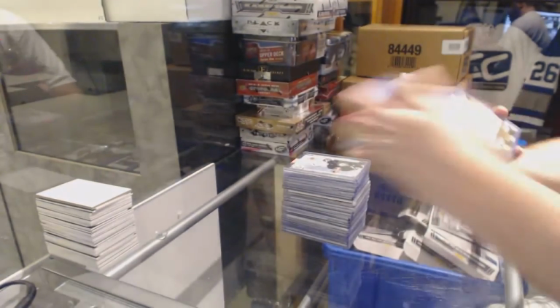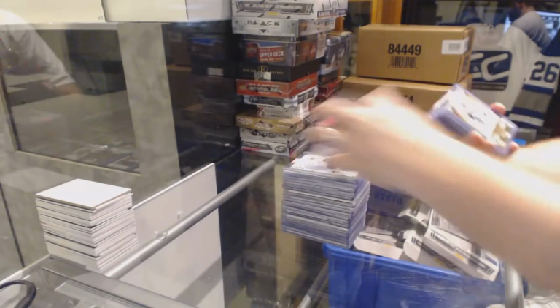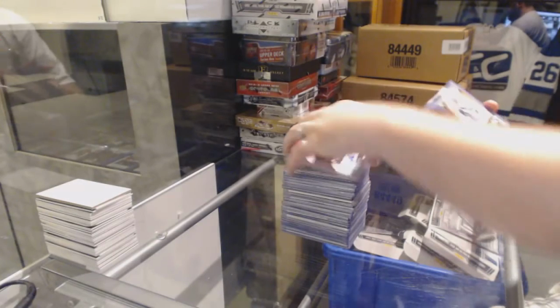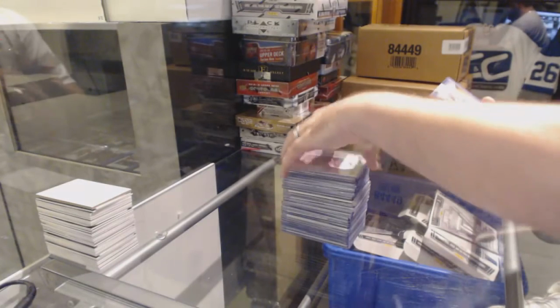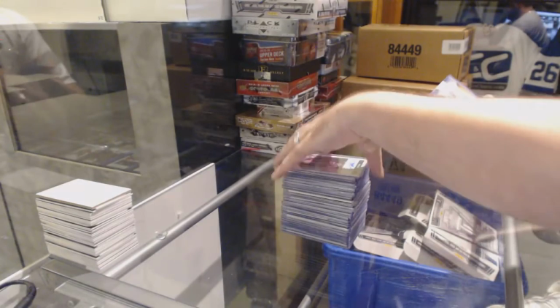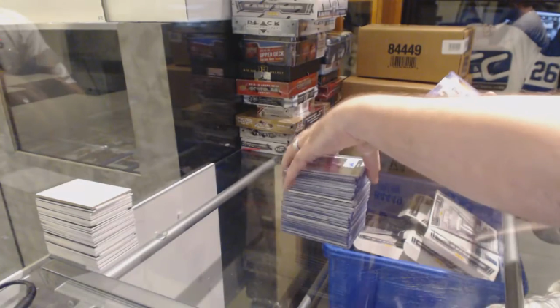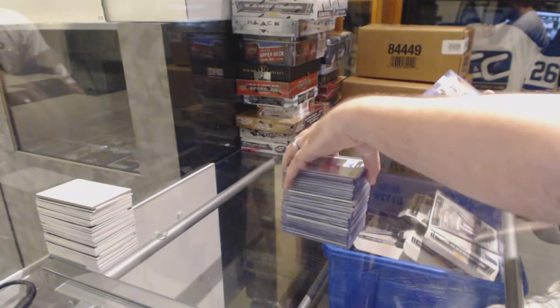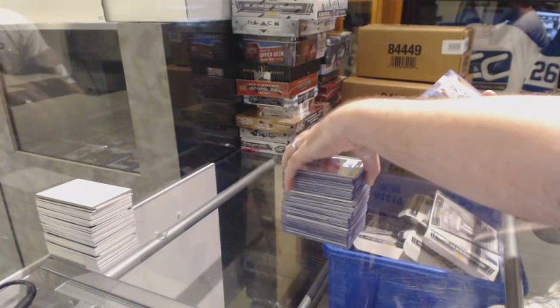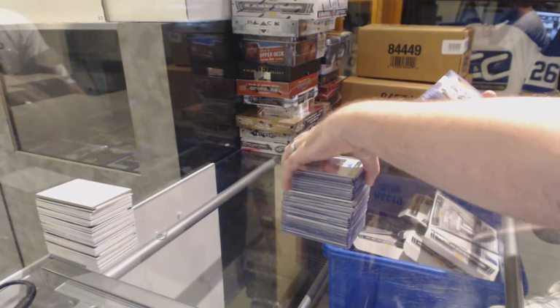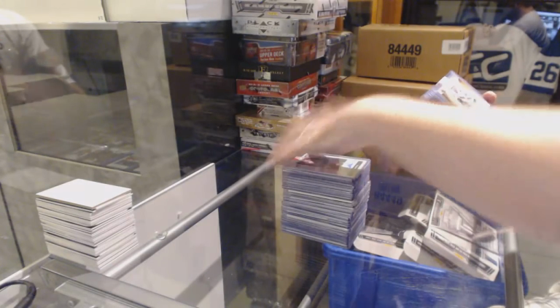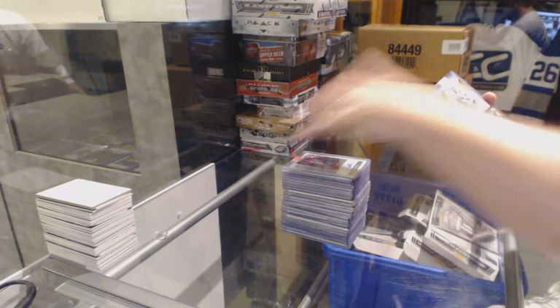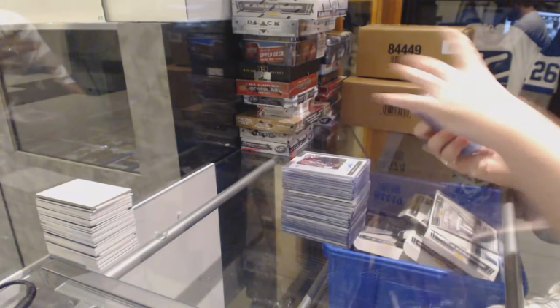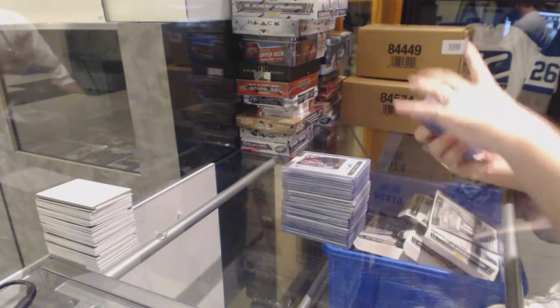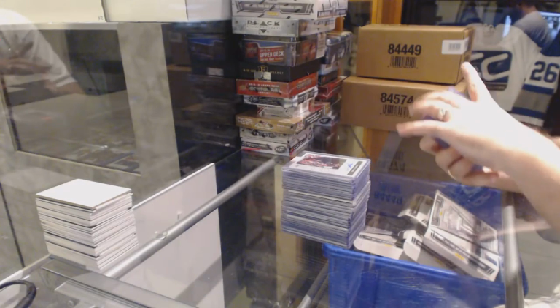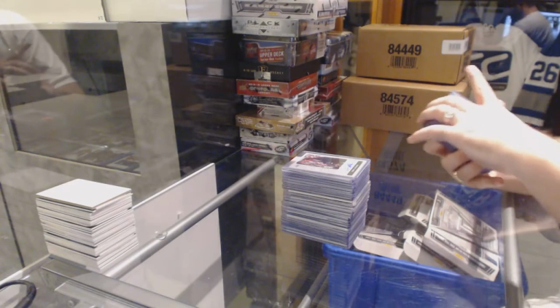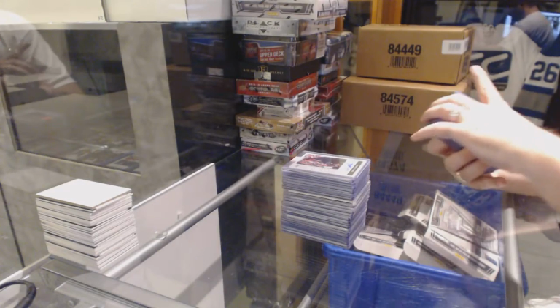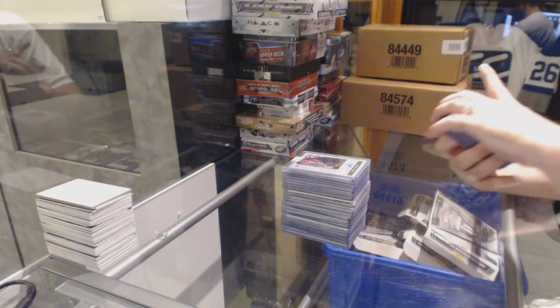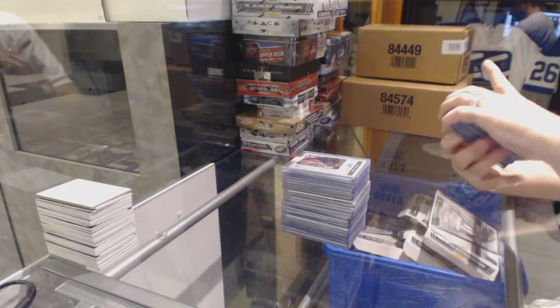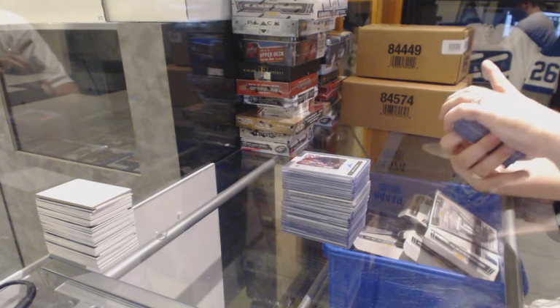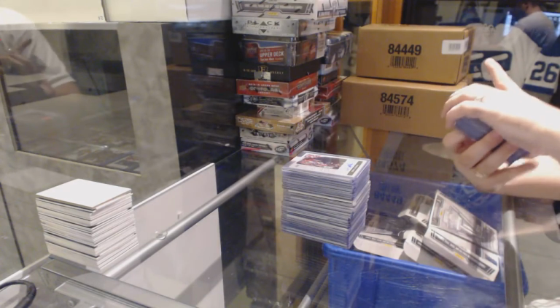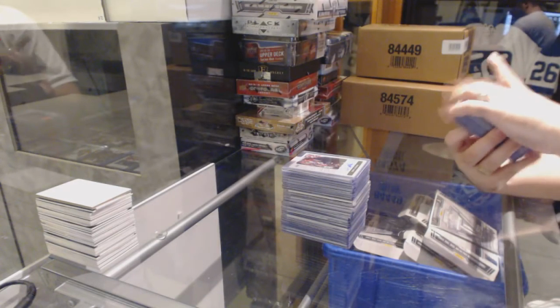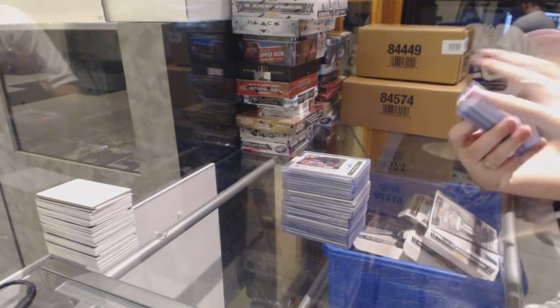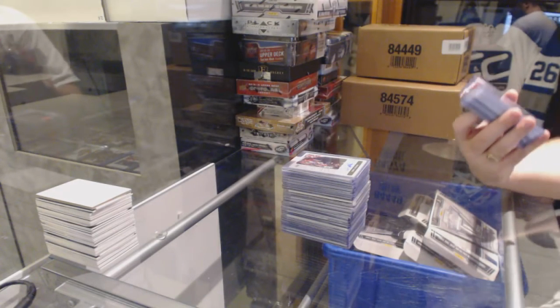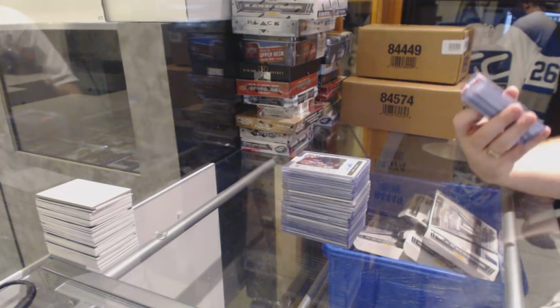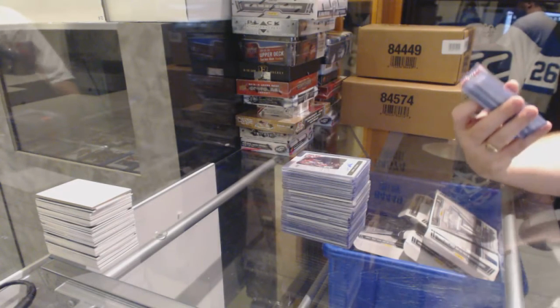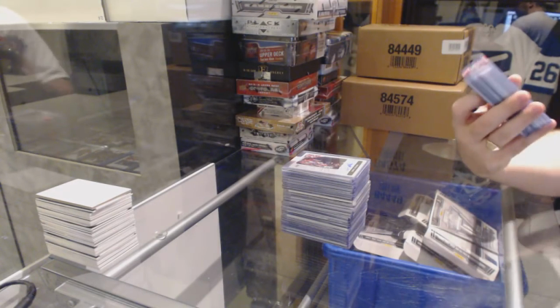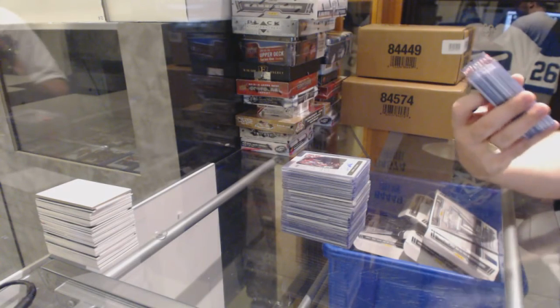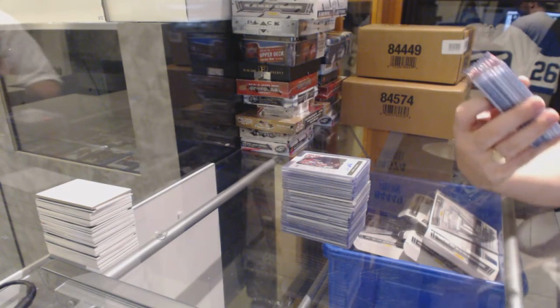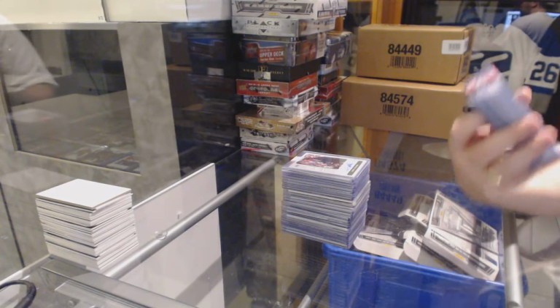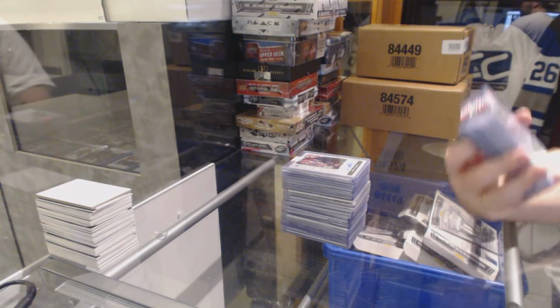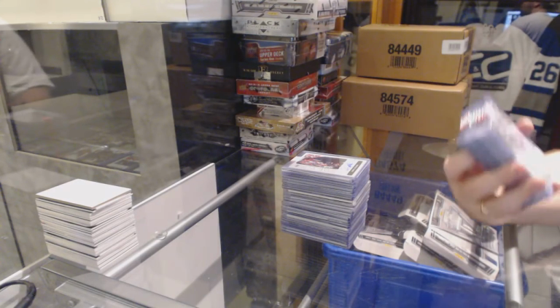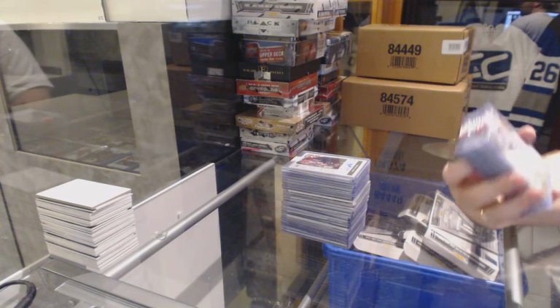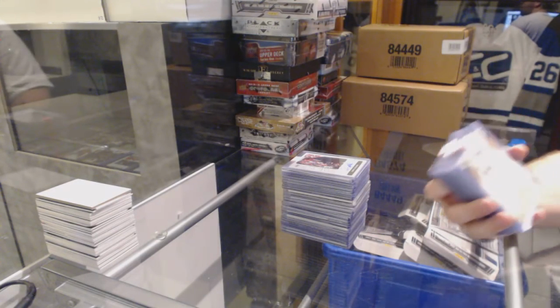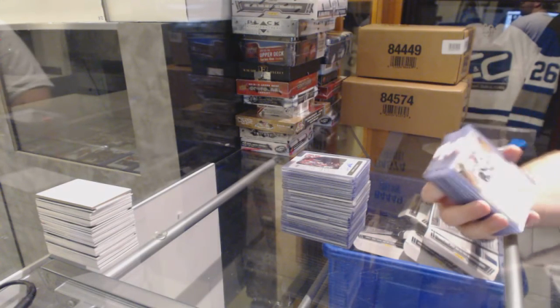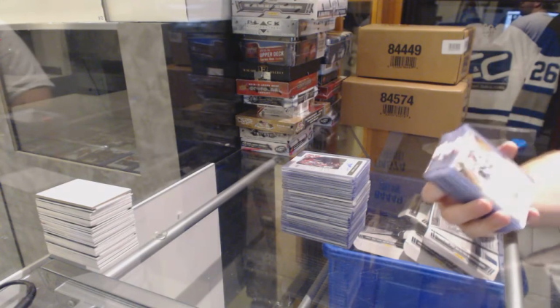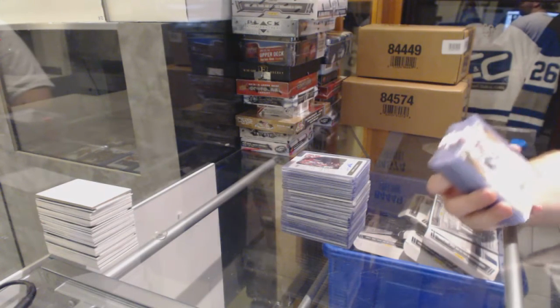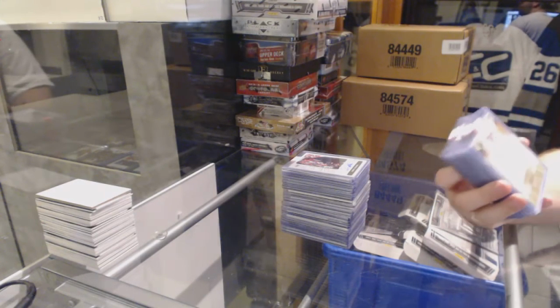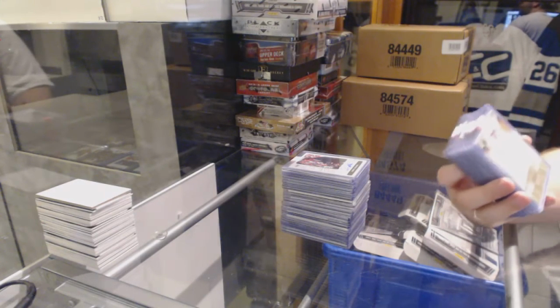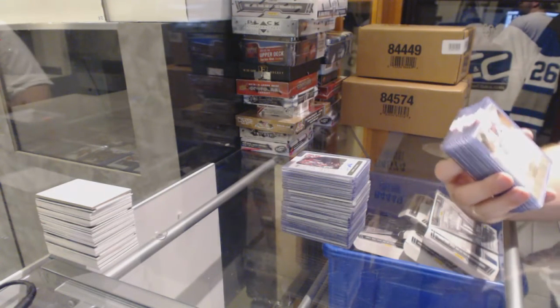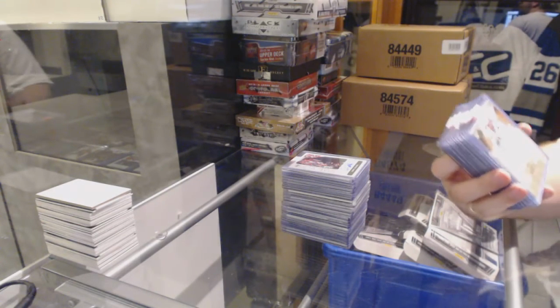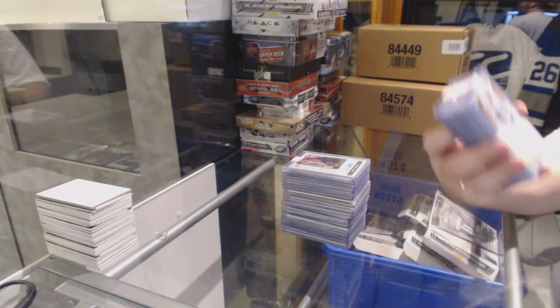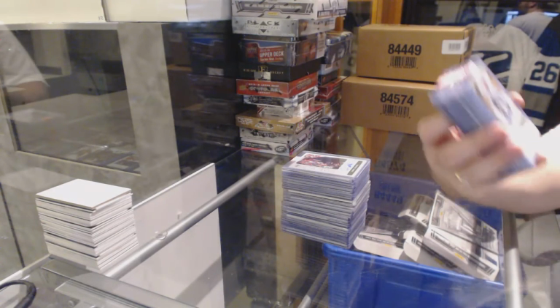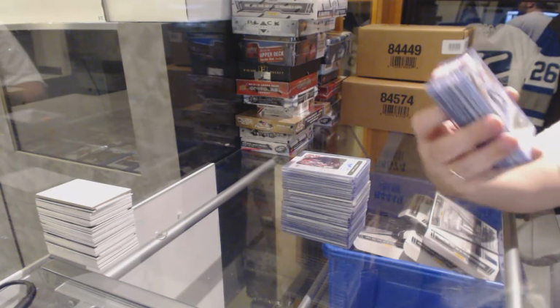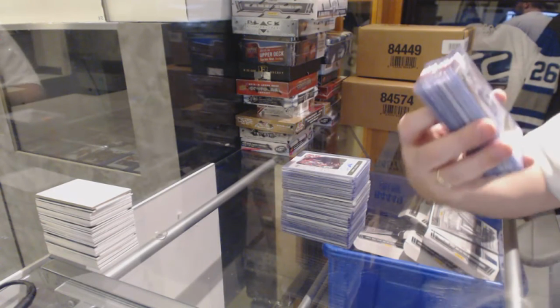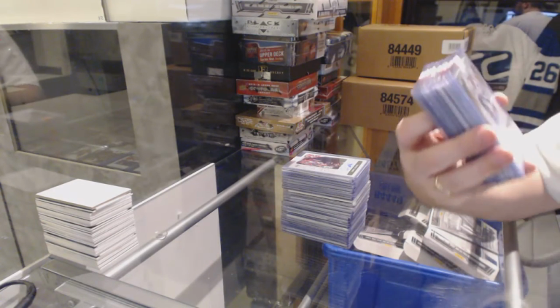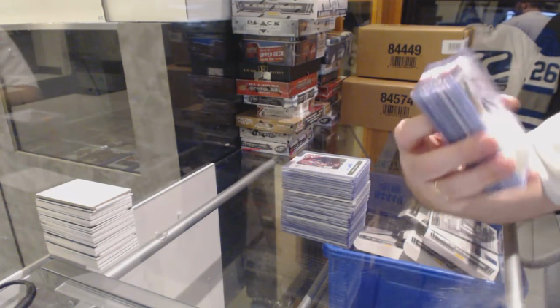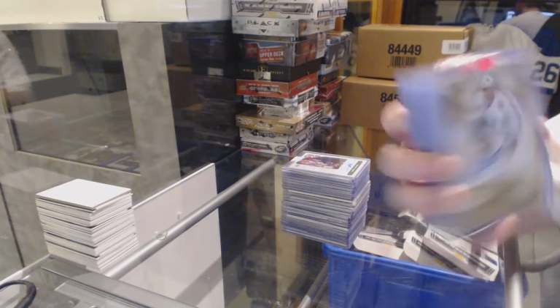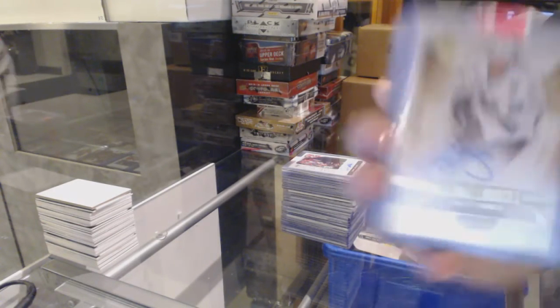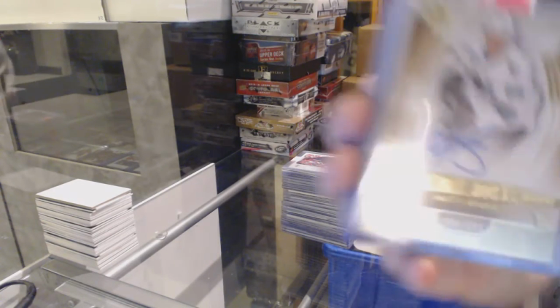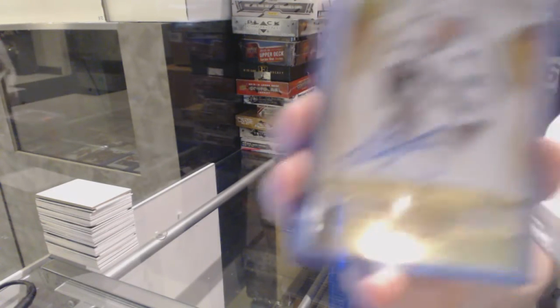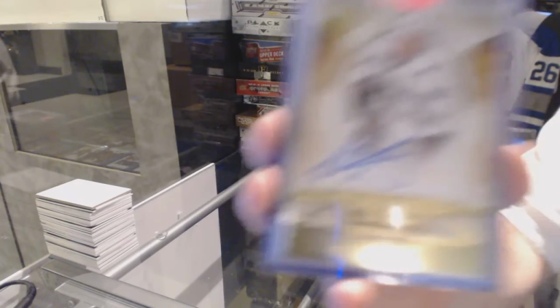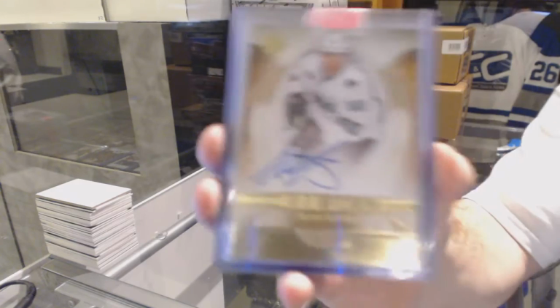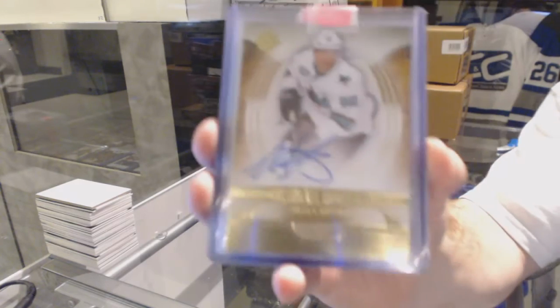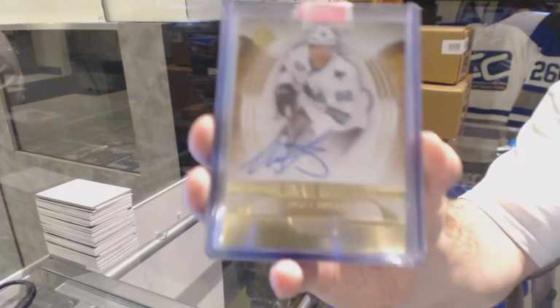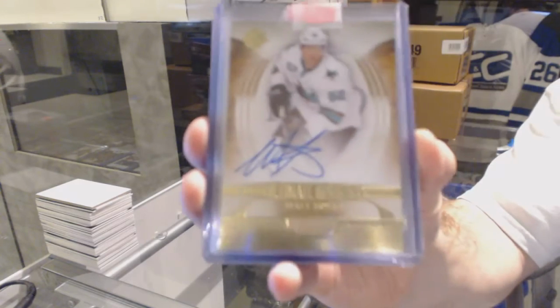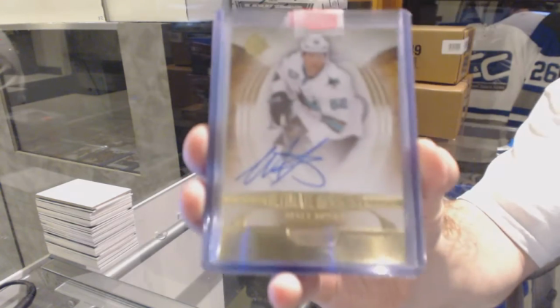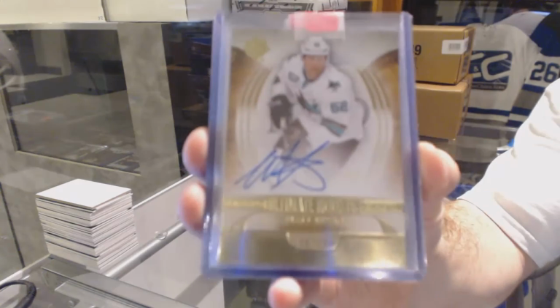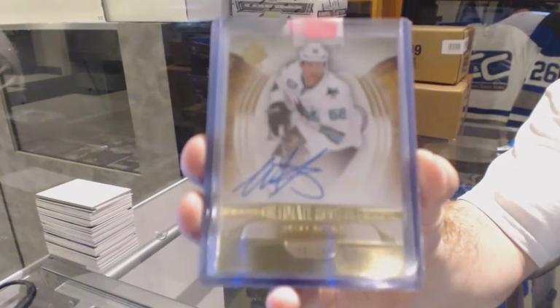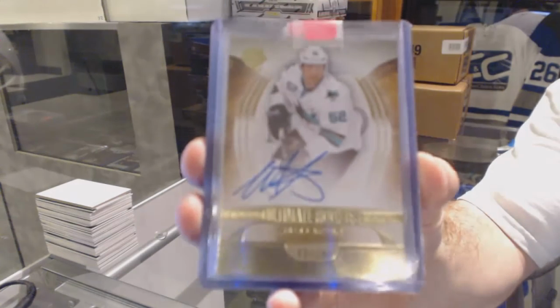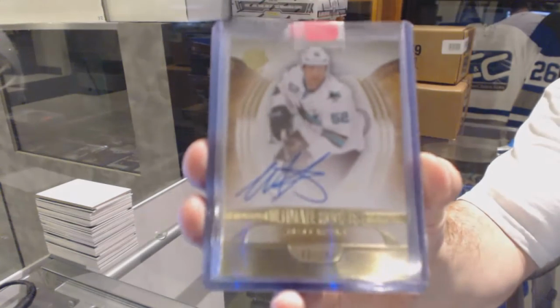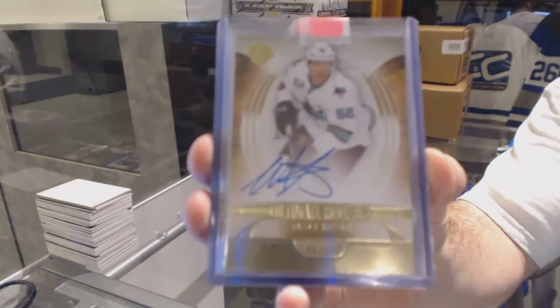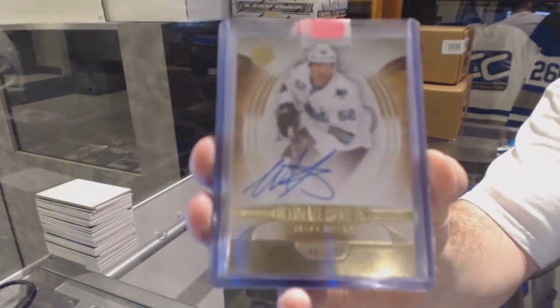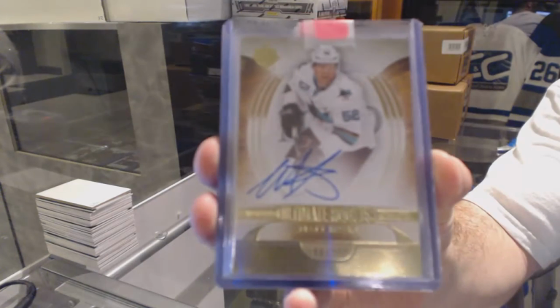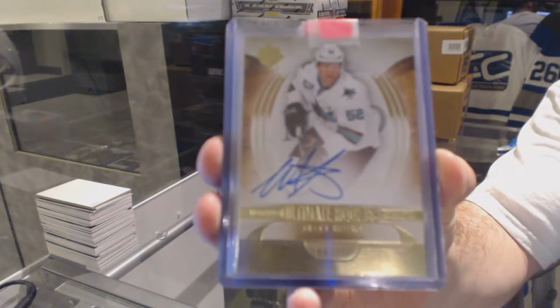For the San Jose Sharks, Ultimate rookie auto, number 2 of 299 — Matt Irwin.